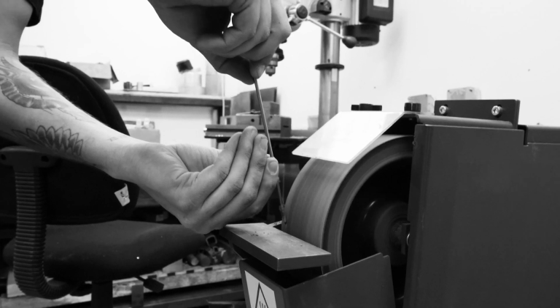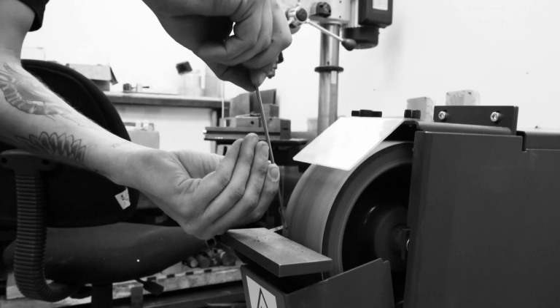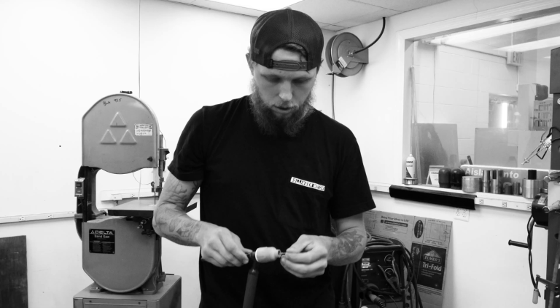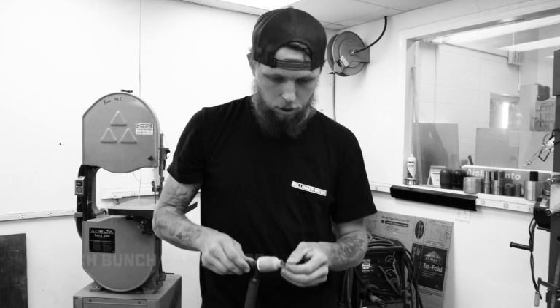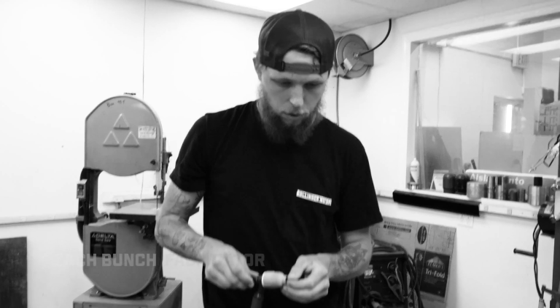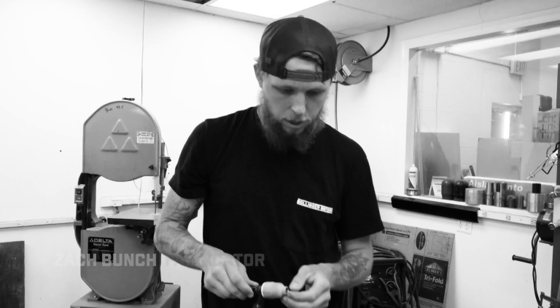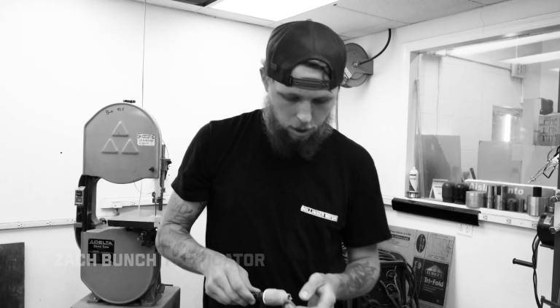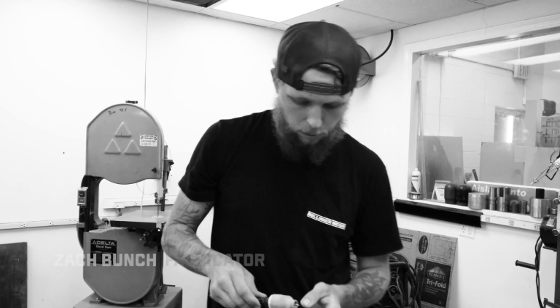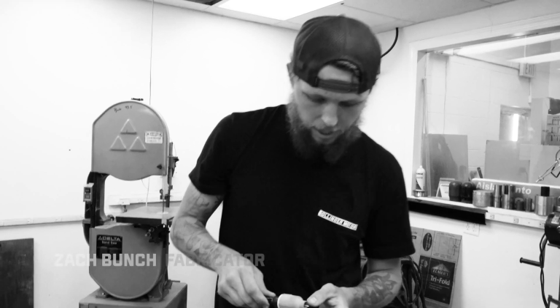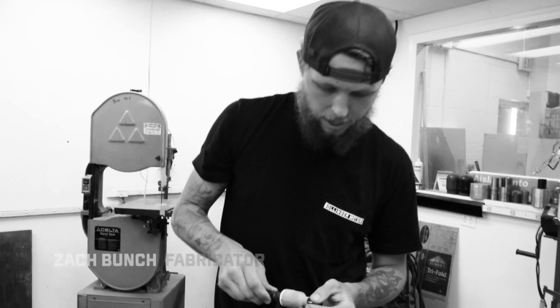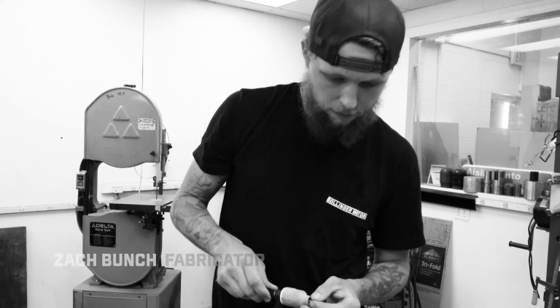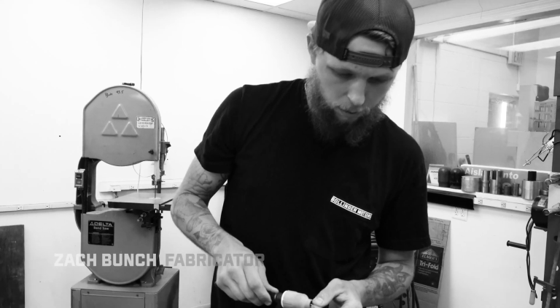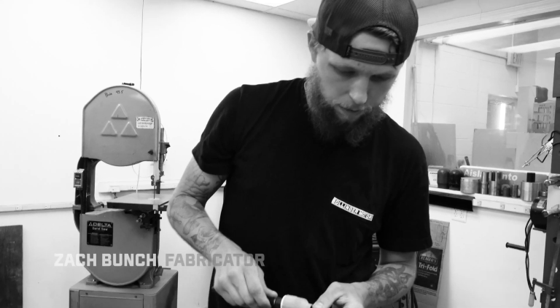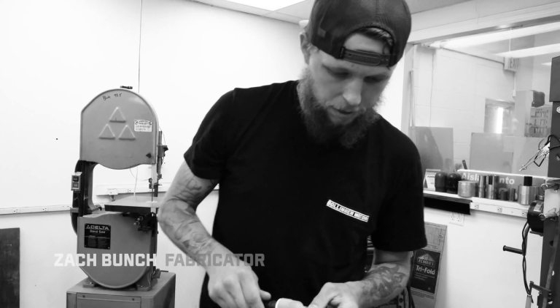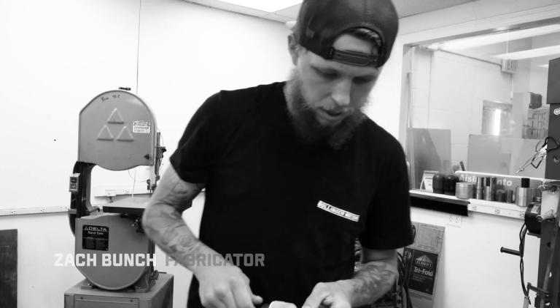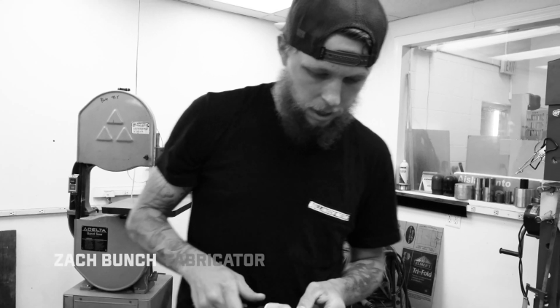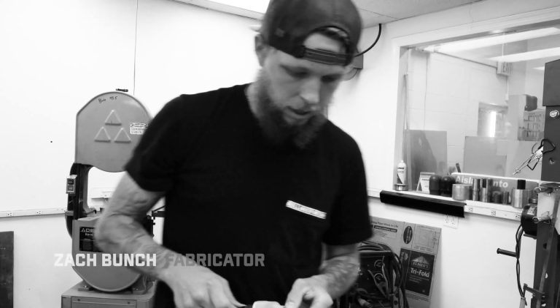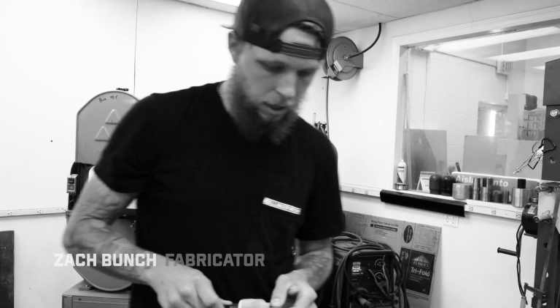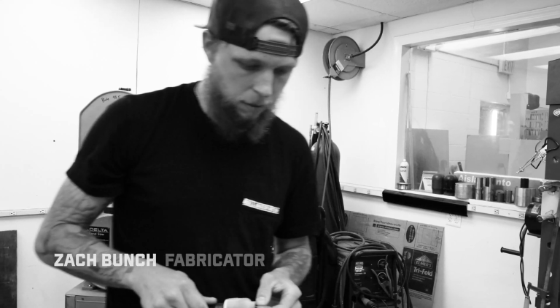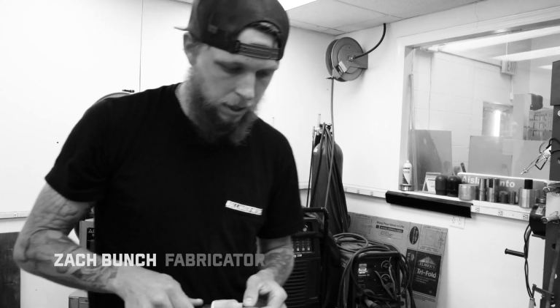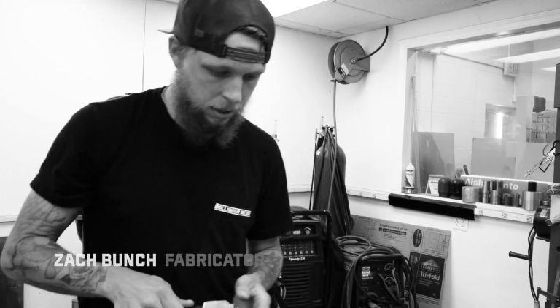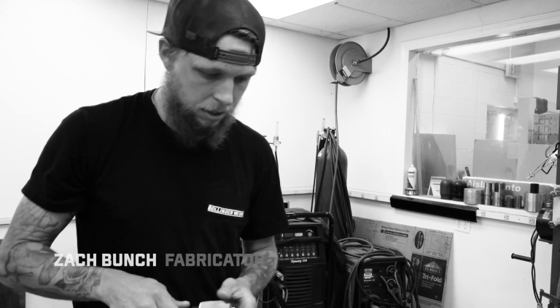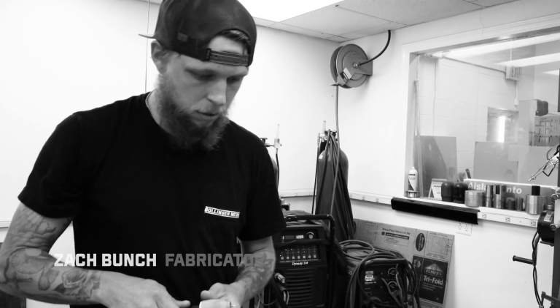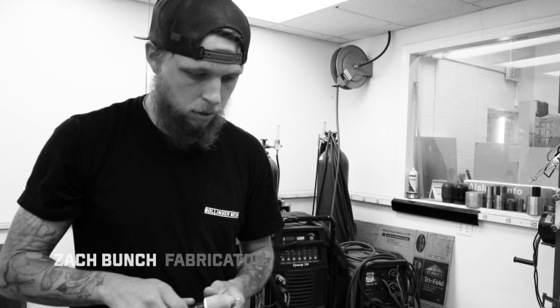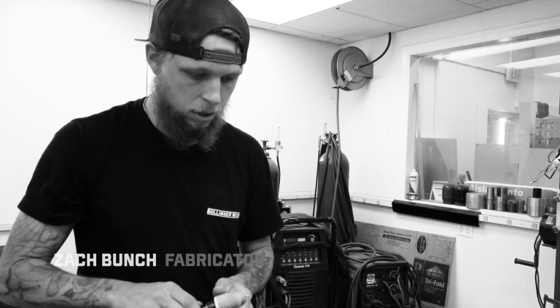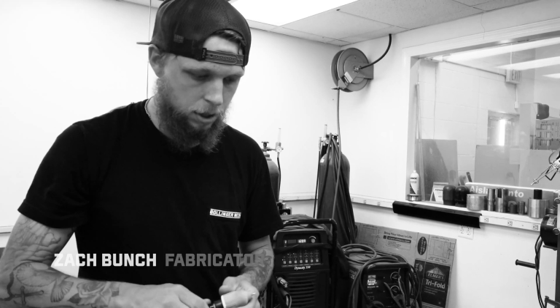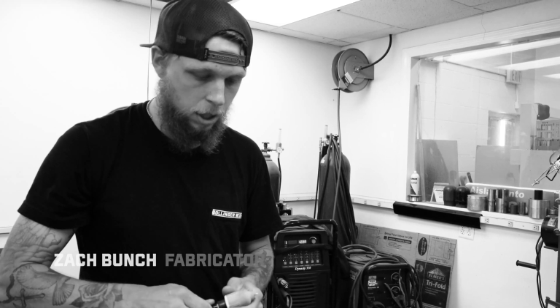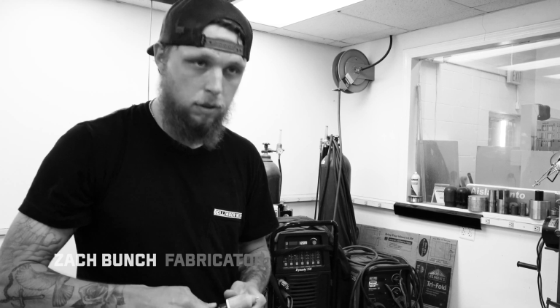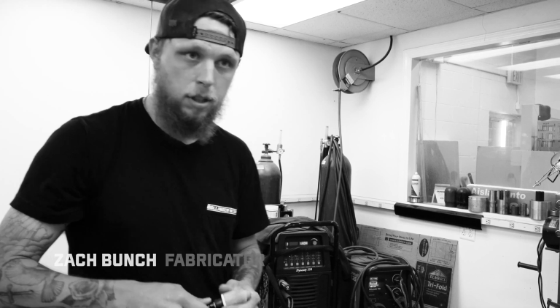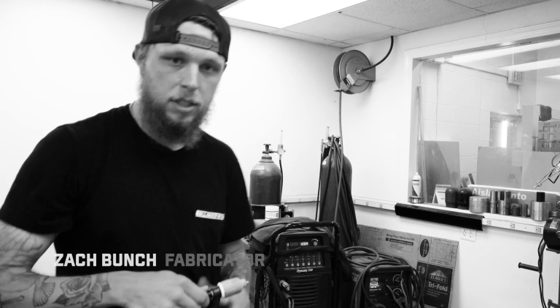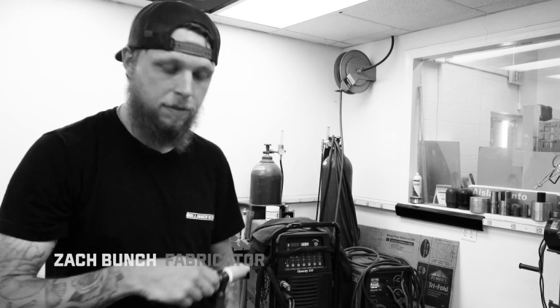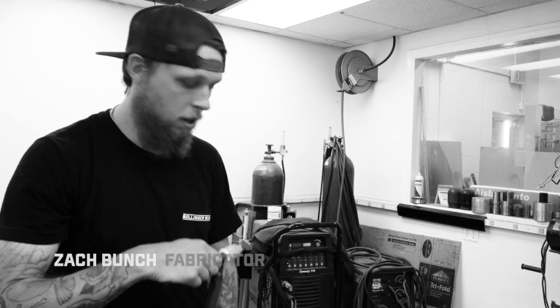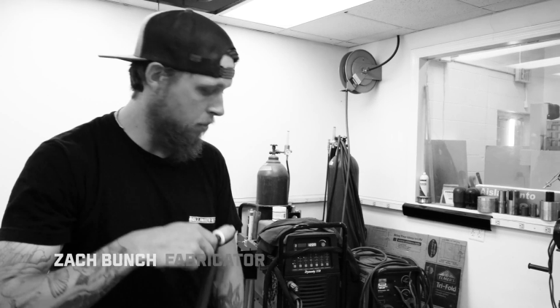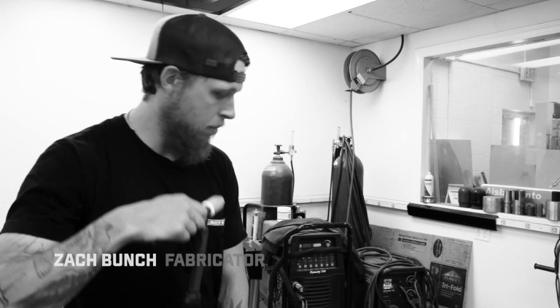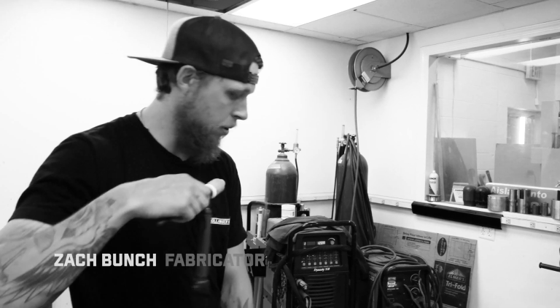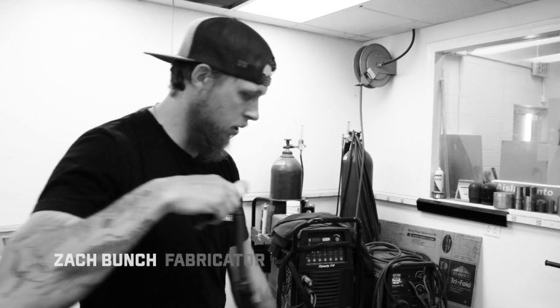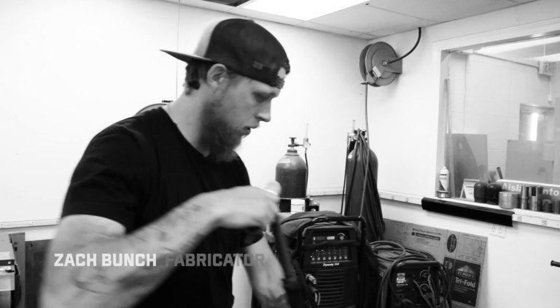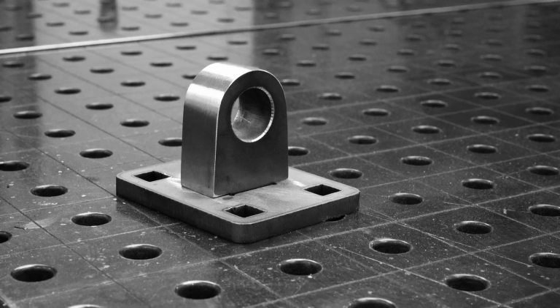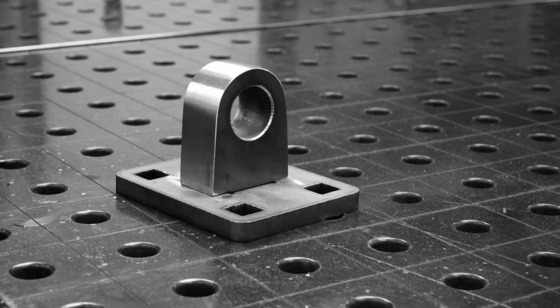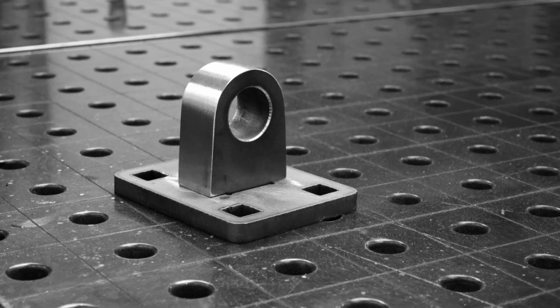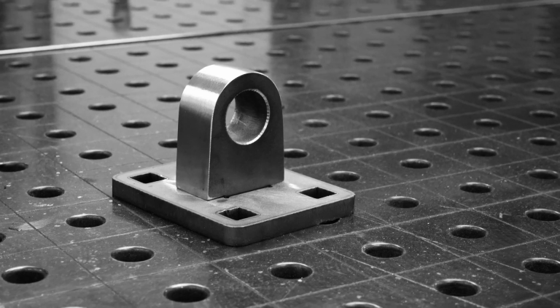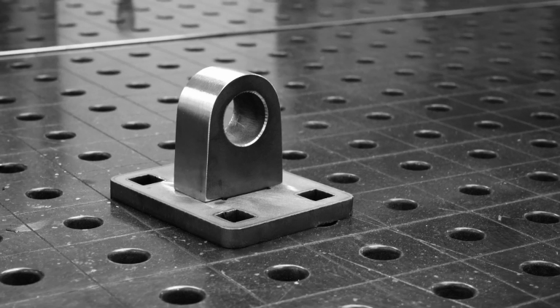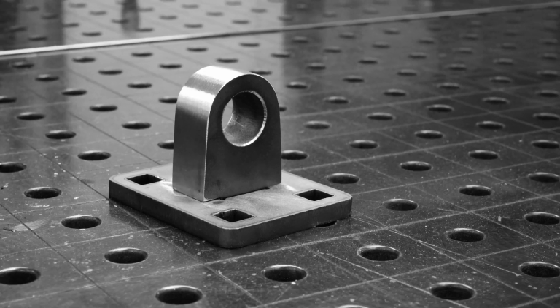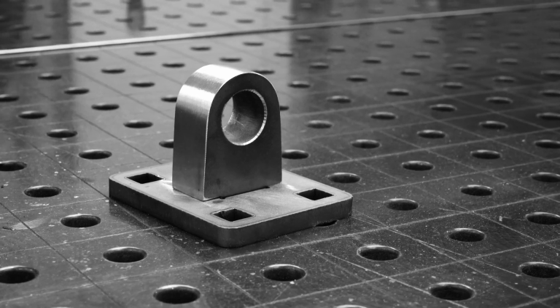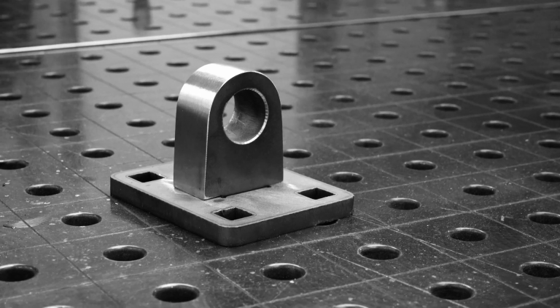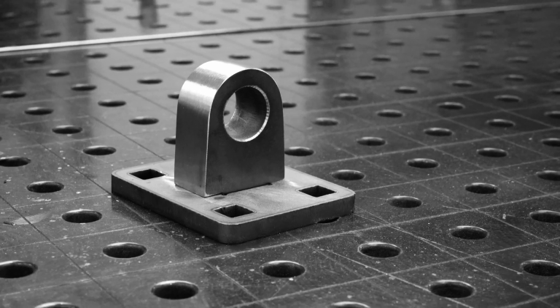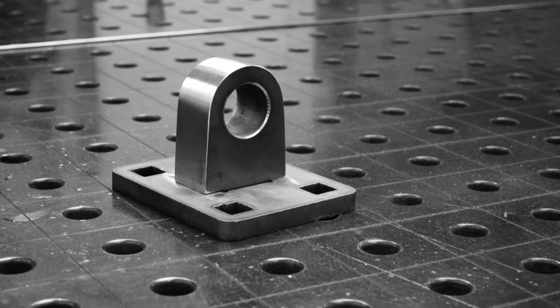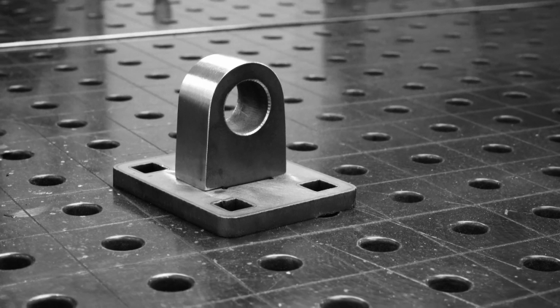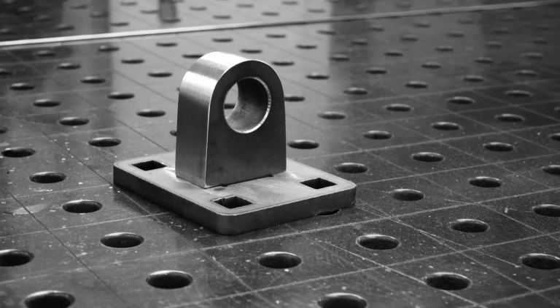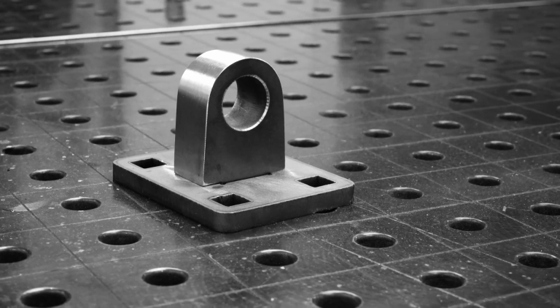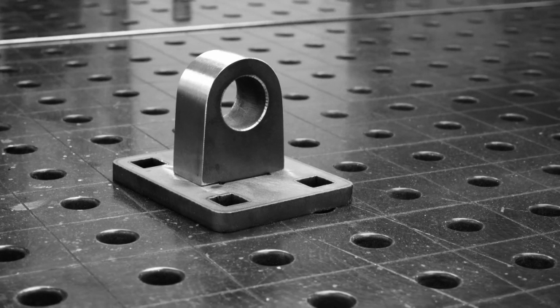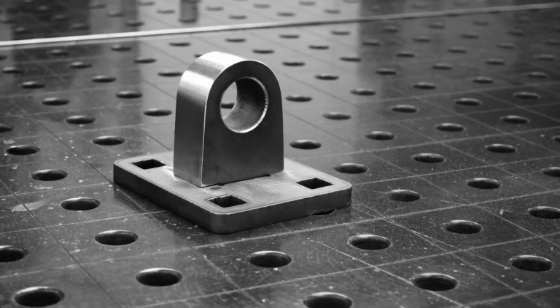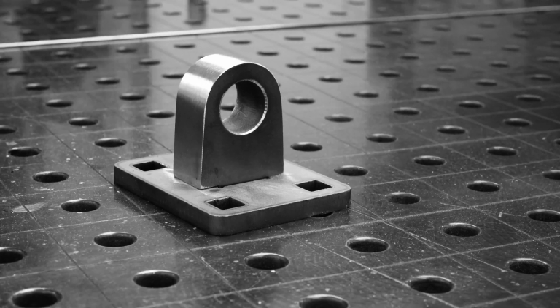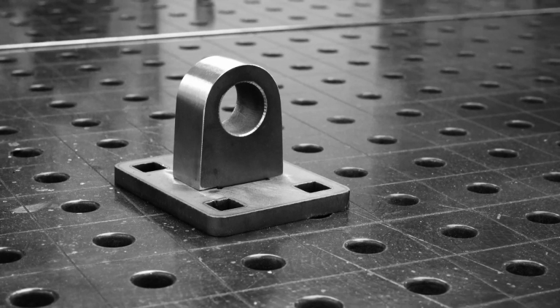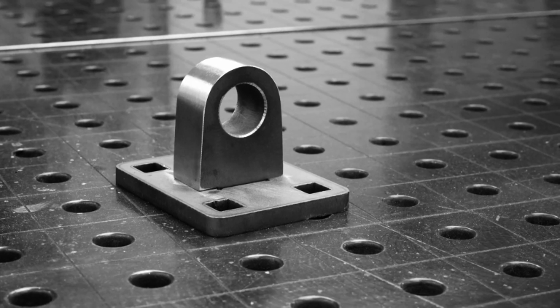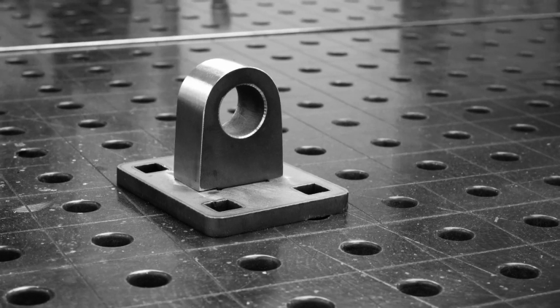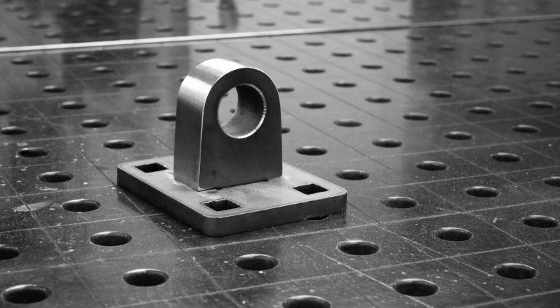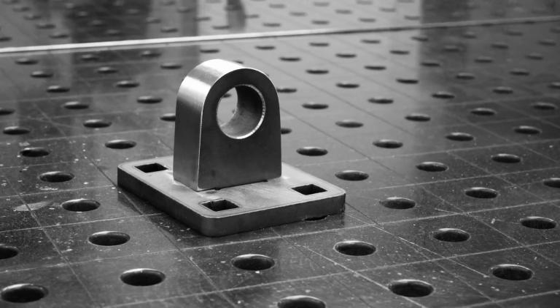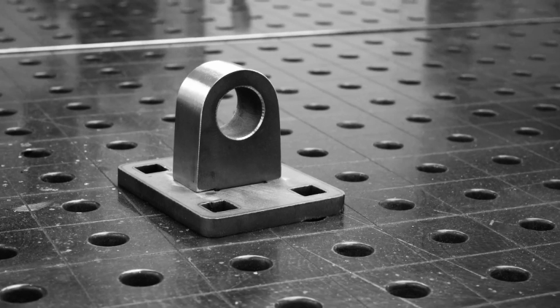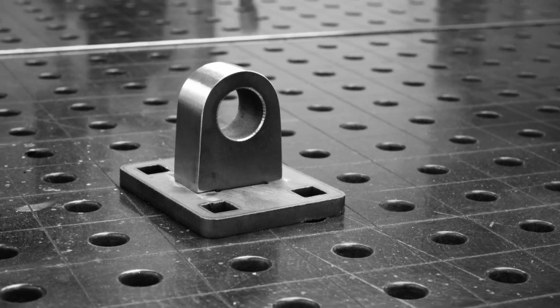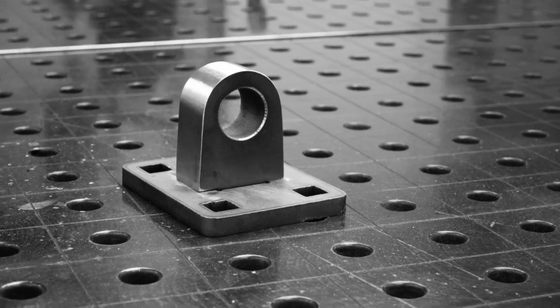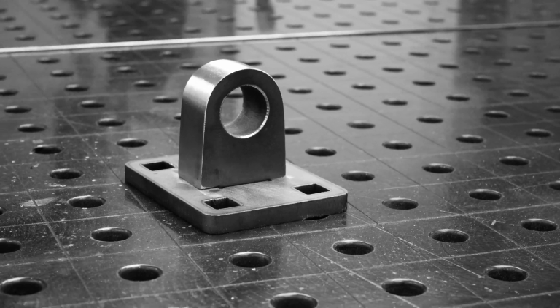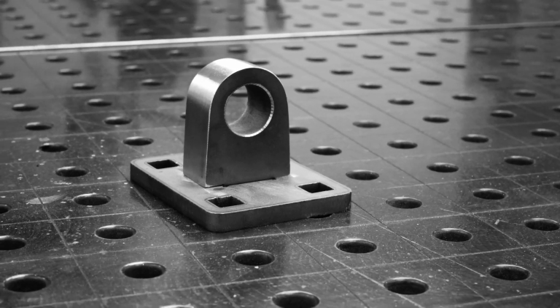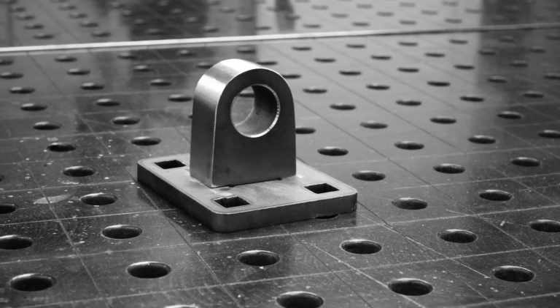So here we have one of the D-rings or toe hooks for our bumper — pretty thick — and I'm going to be welding these together.